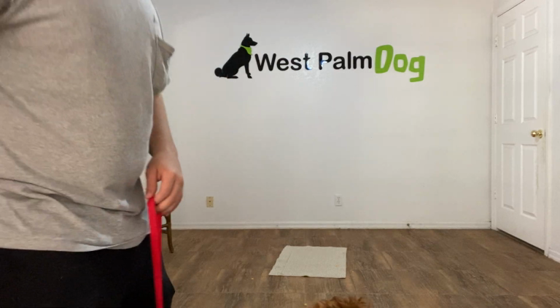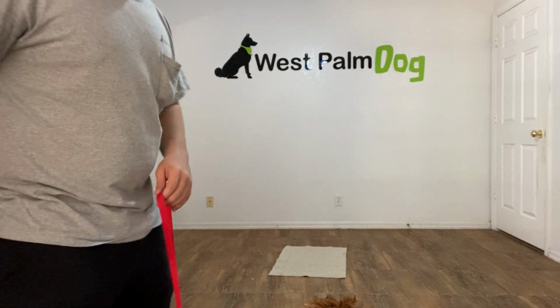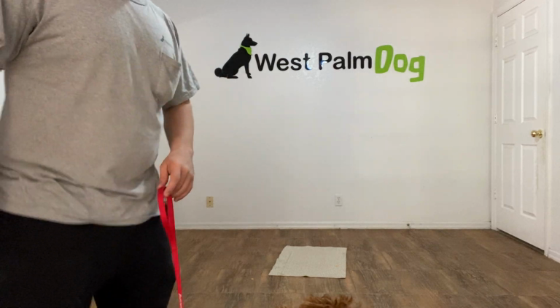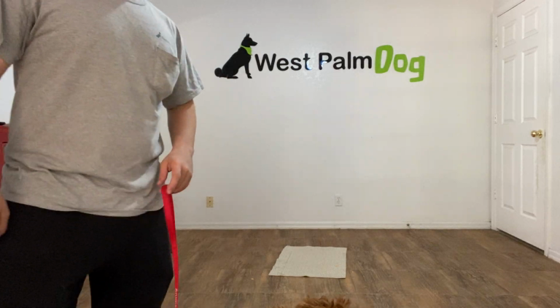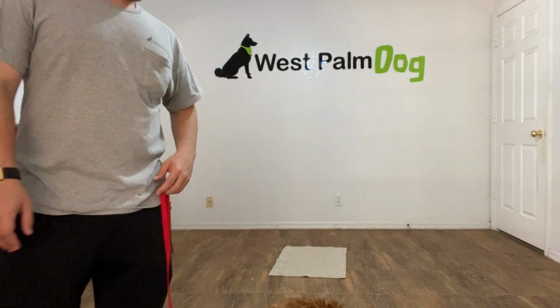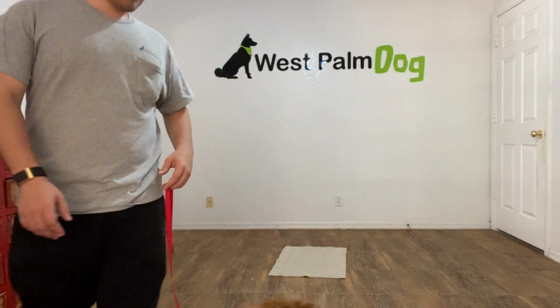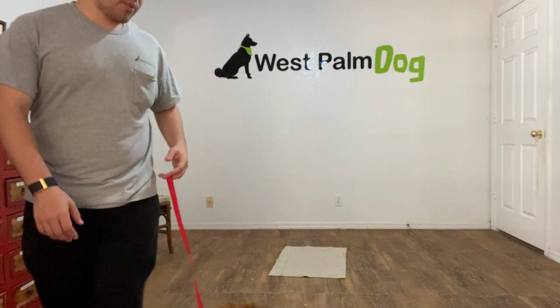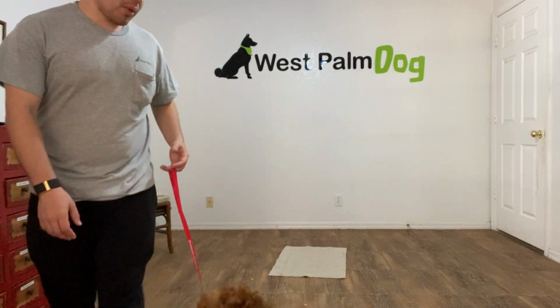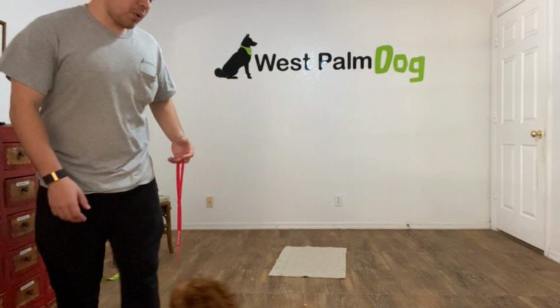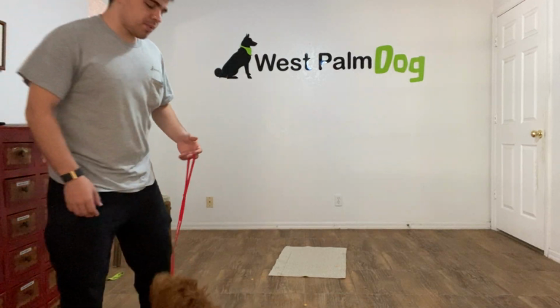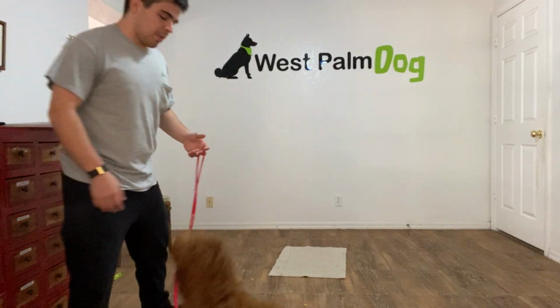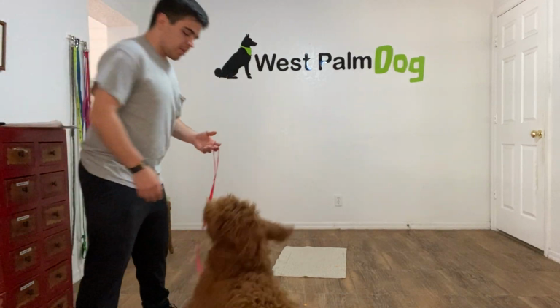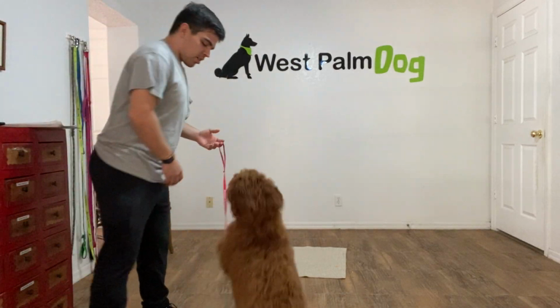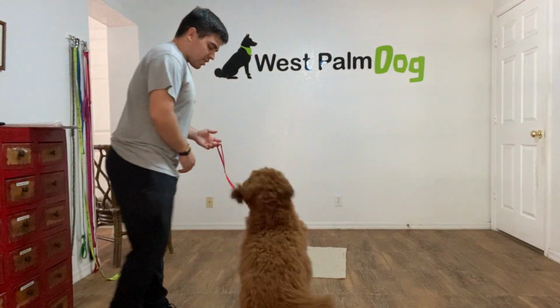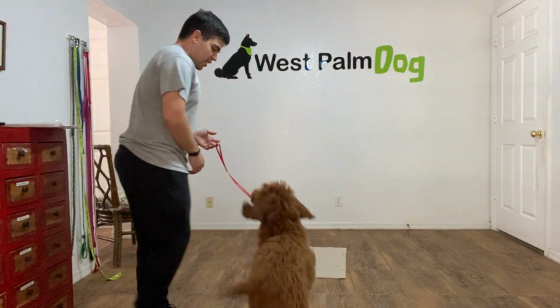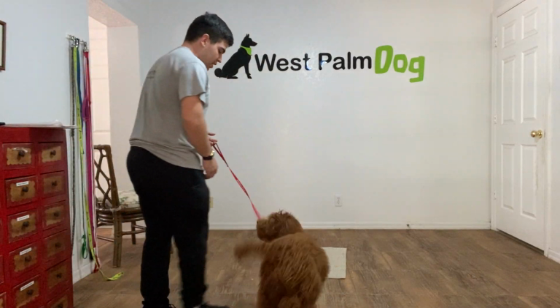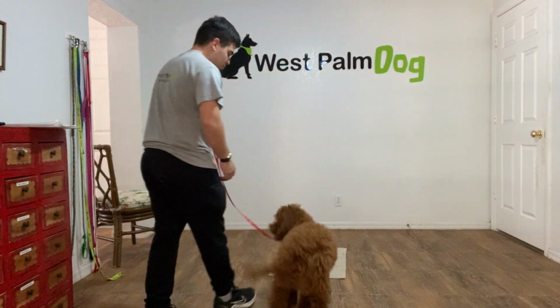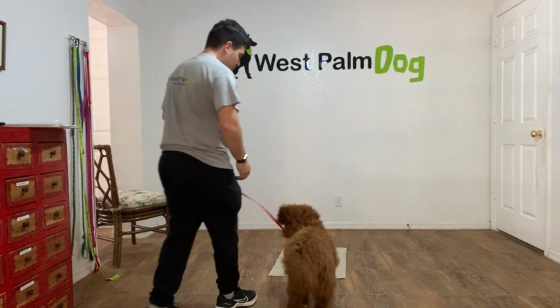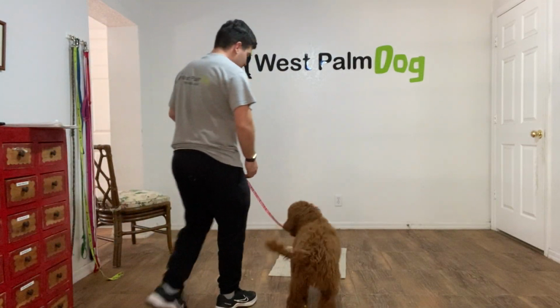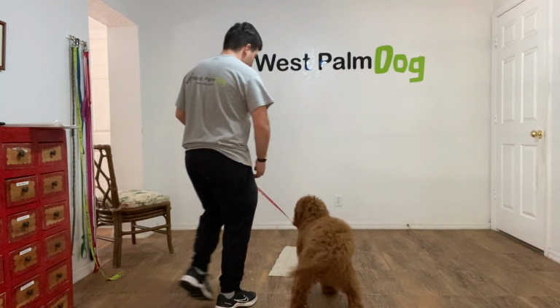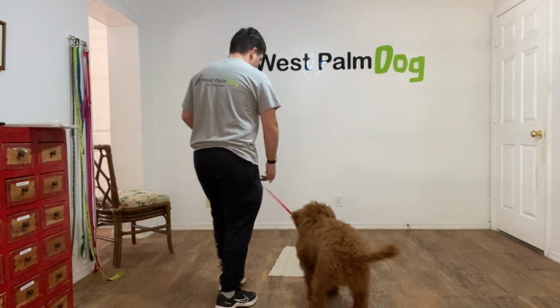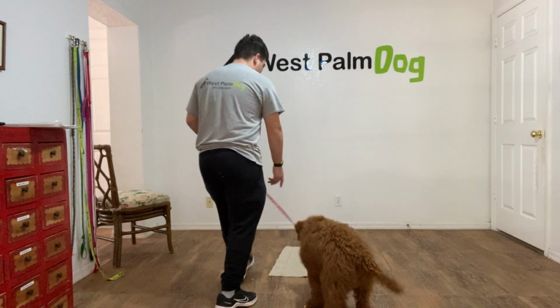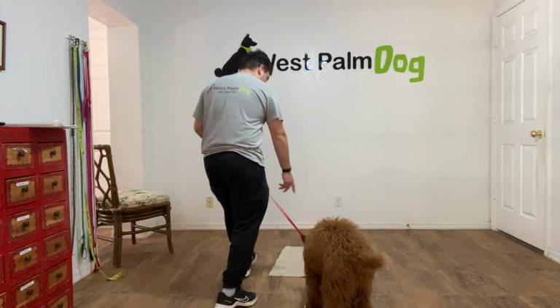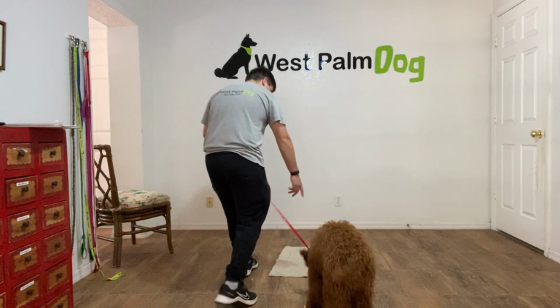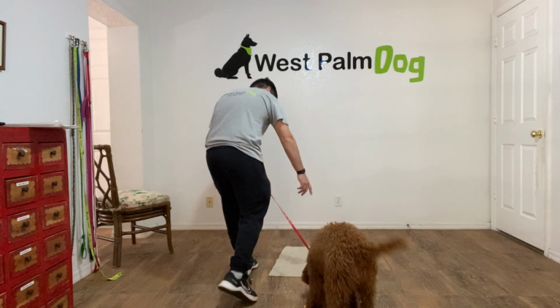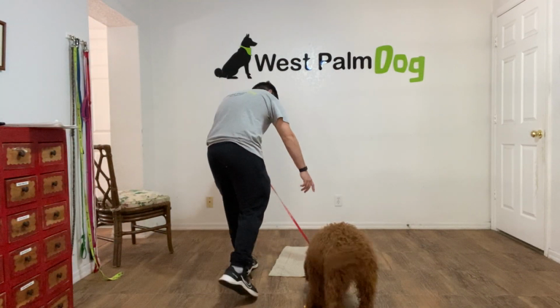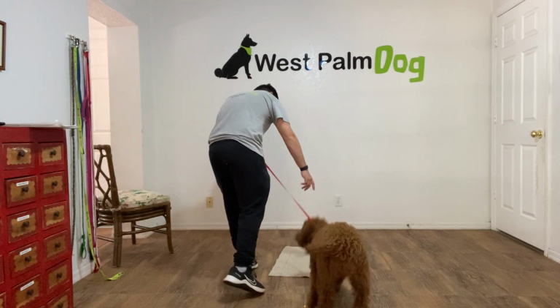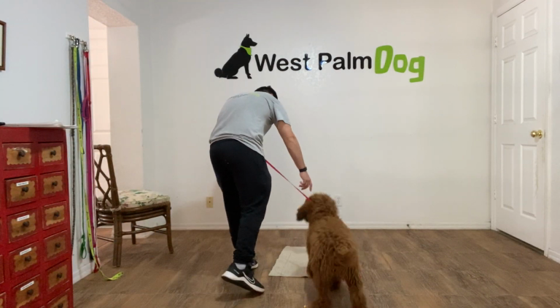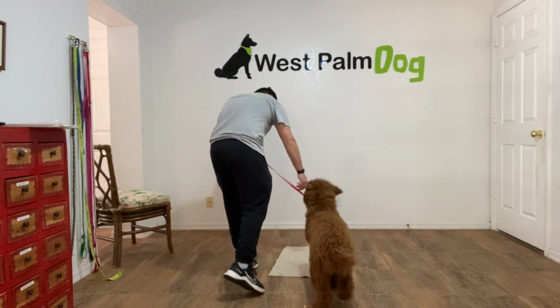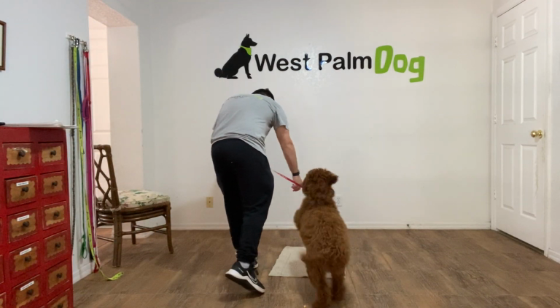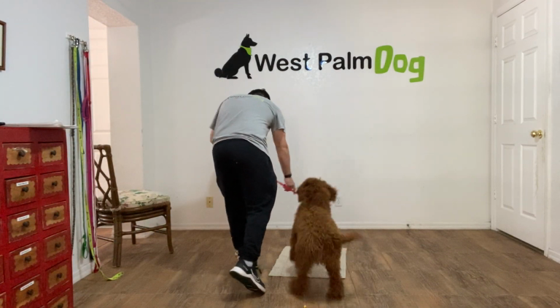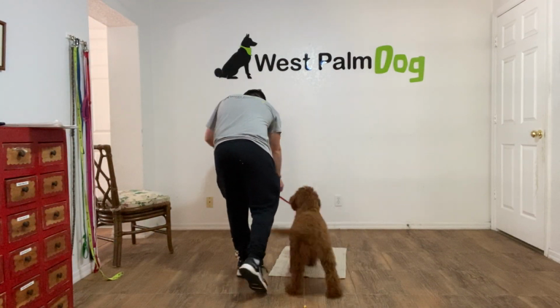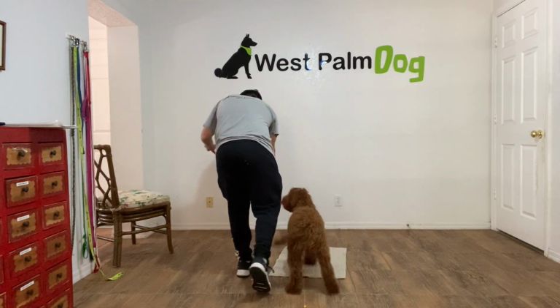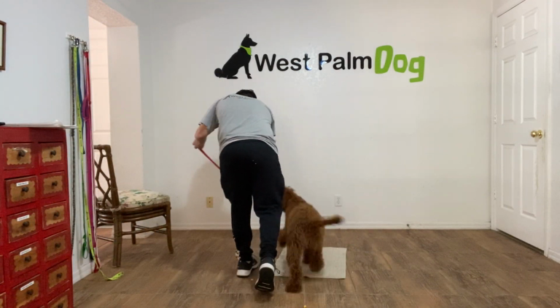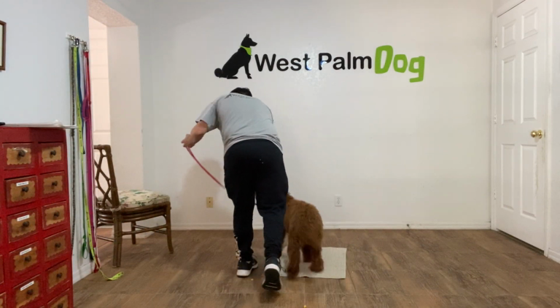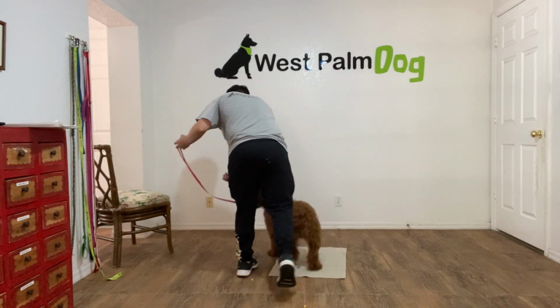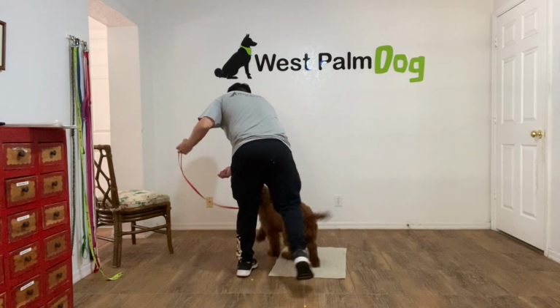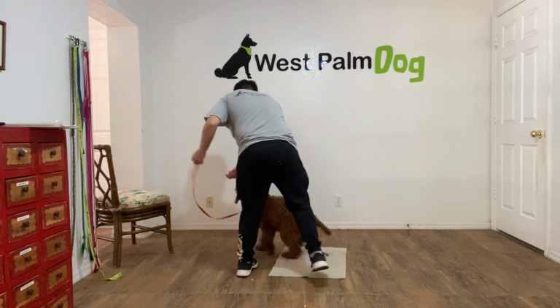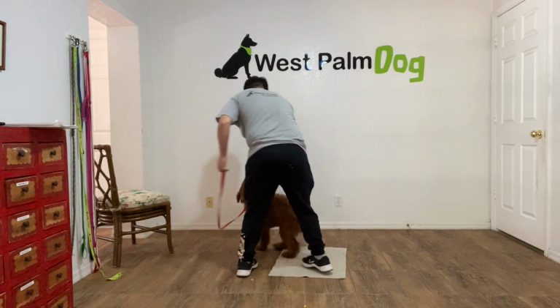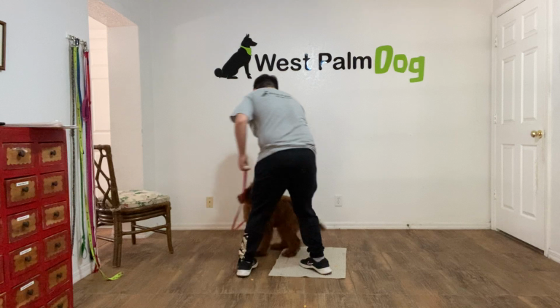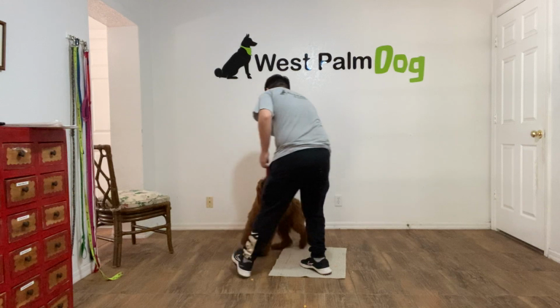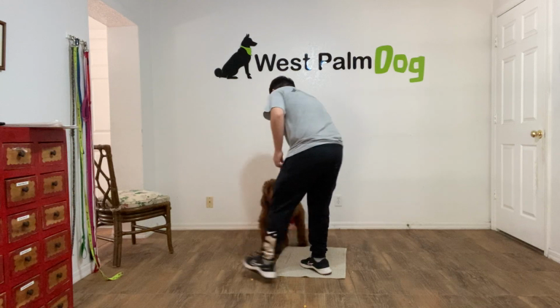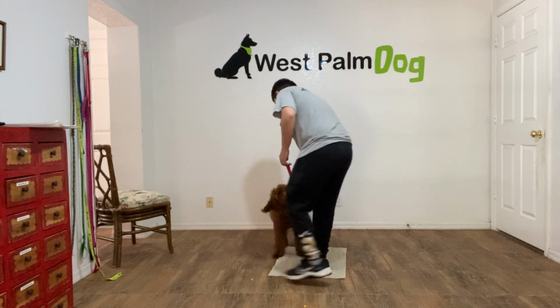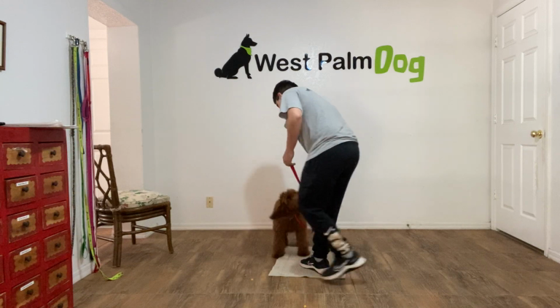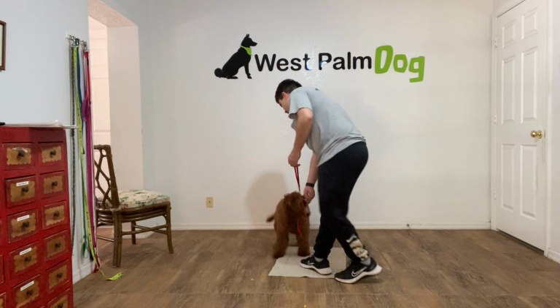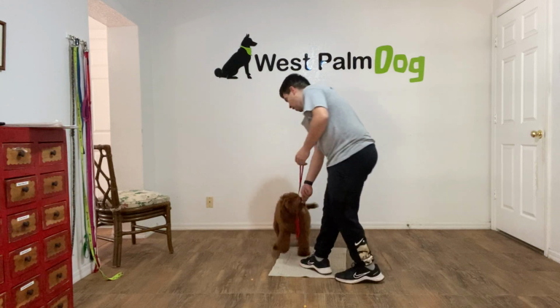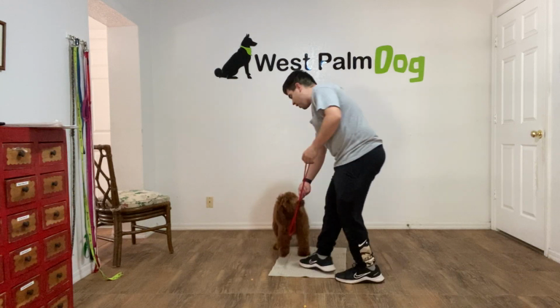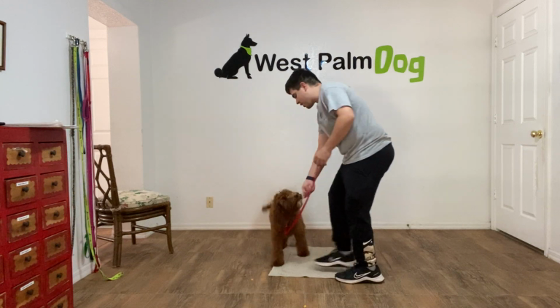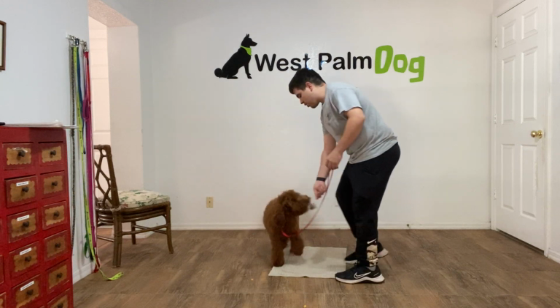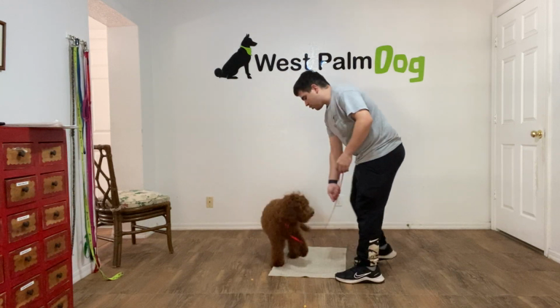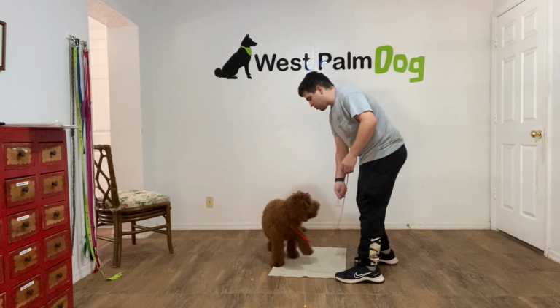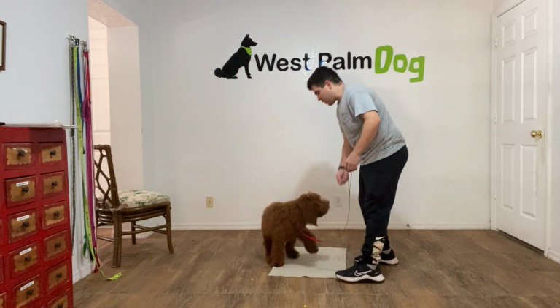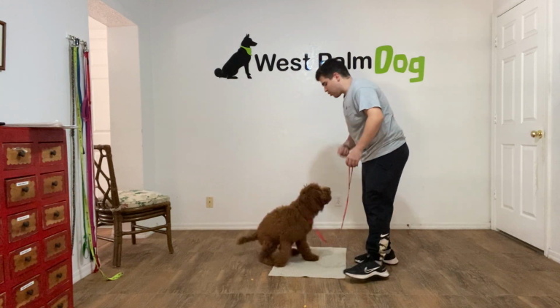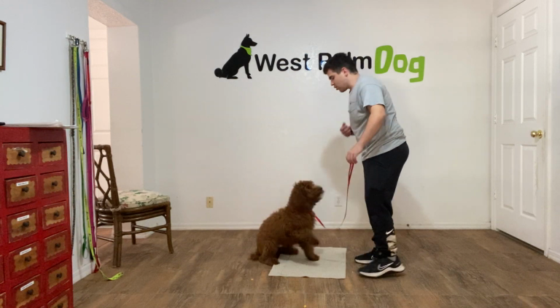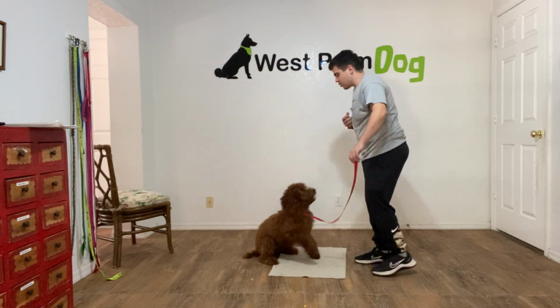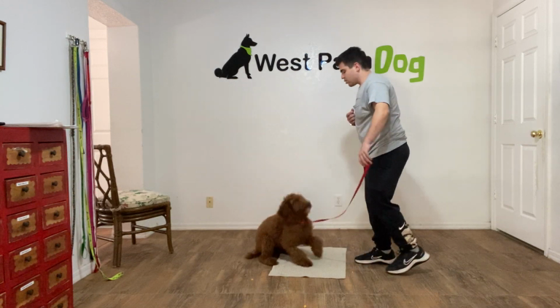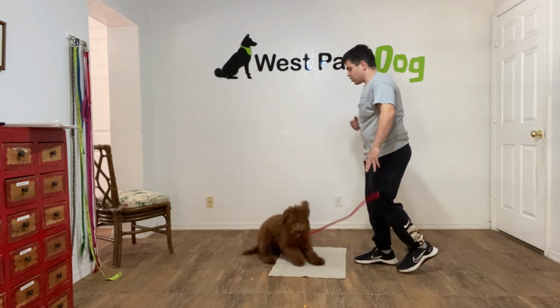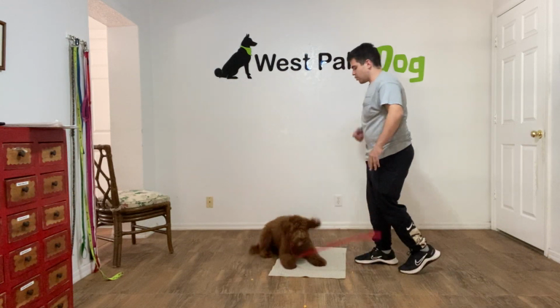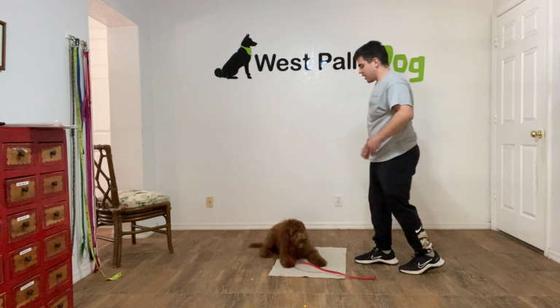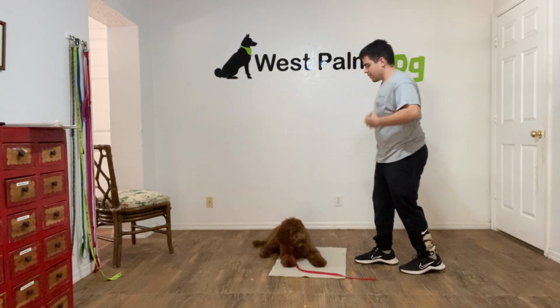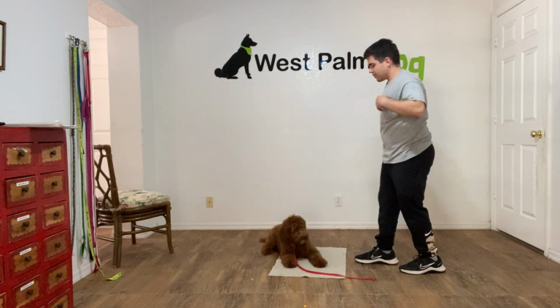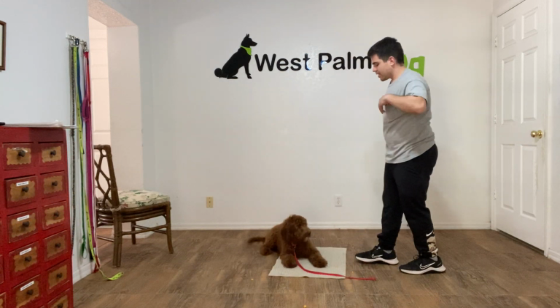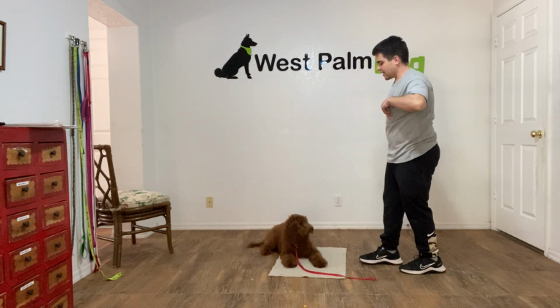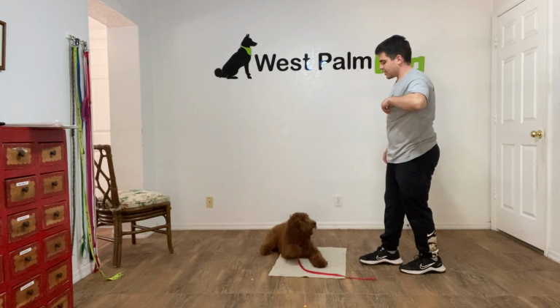Hello, I'm Gabriel with Weston Dogs, and I'd like to introduce you to Bruno. Hey! And we're working on his go to bed command. Bruno, go to bed. Yes!